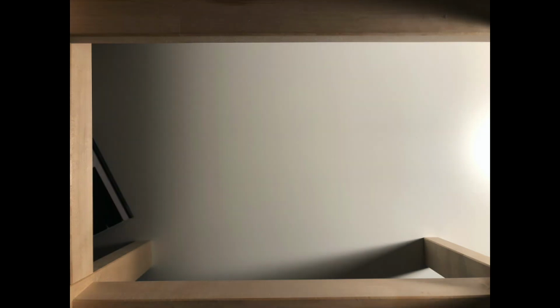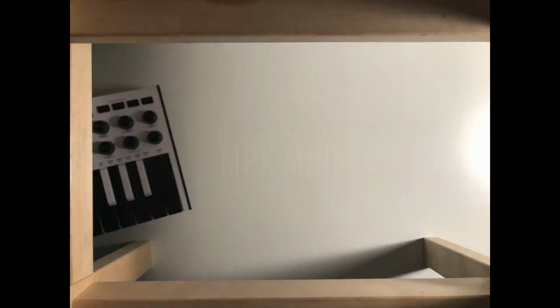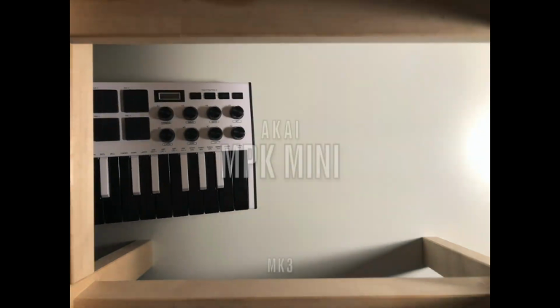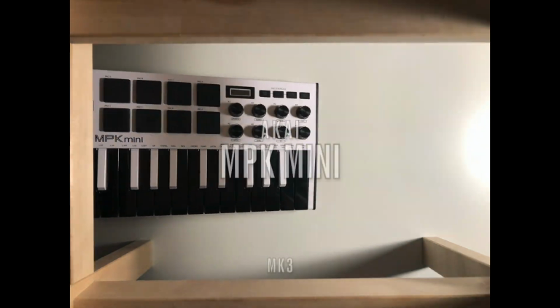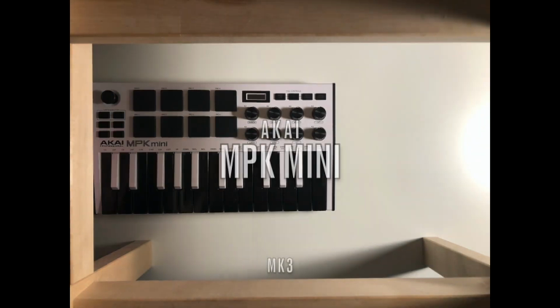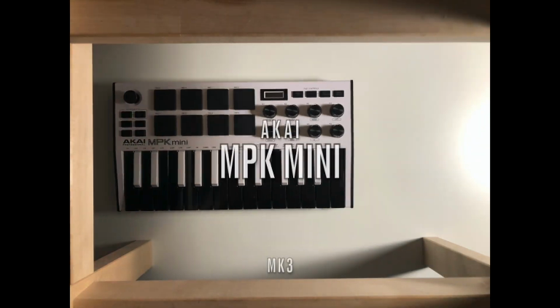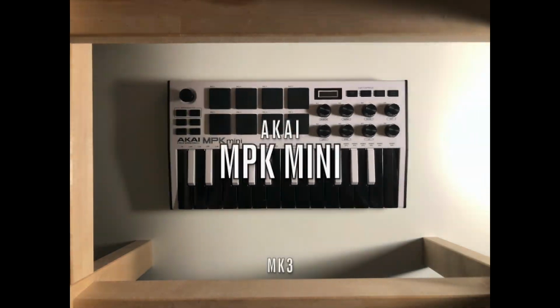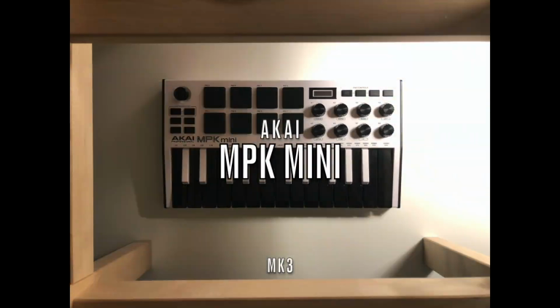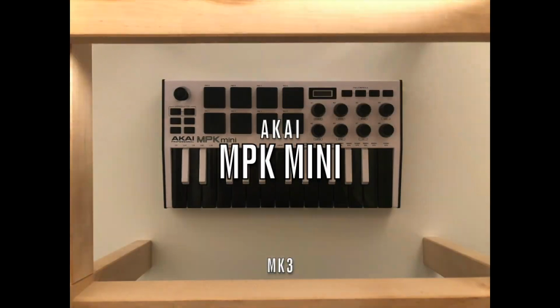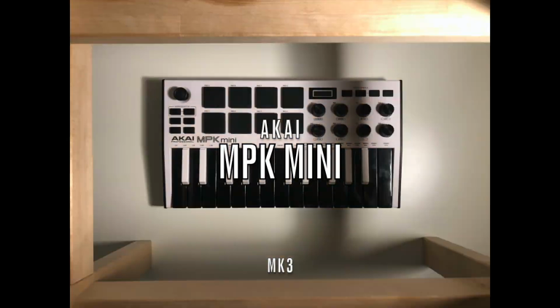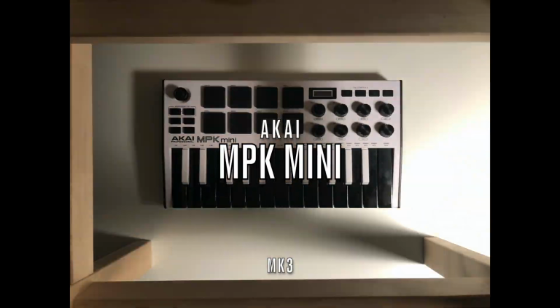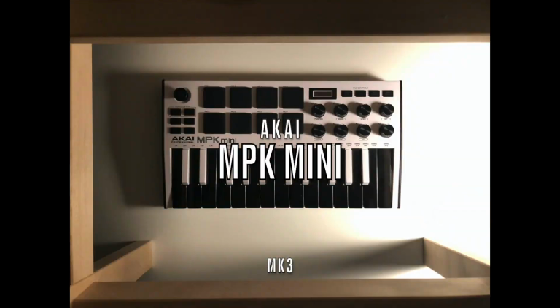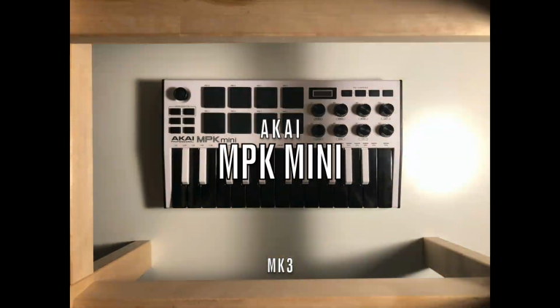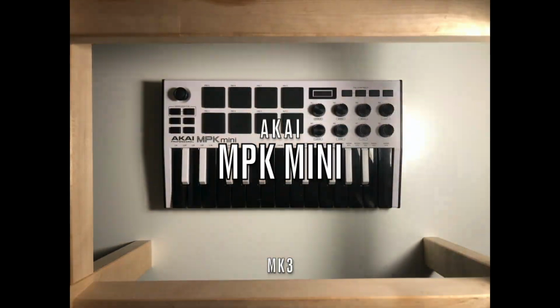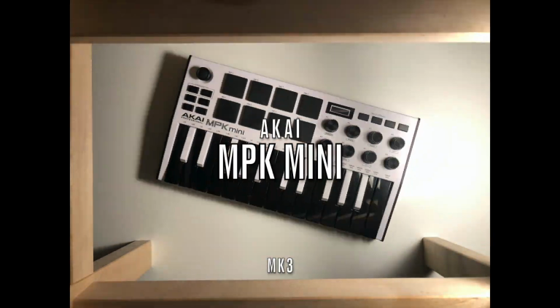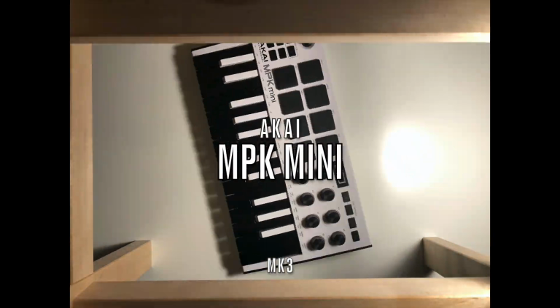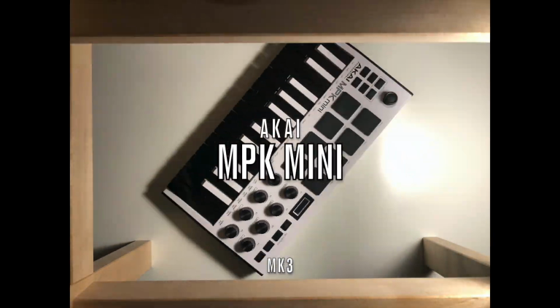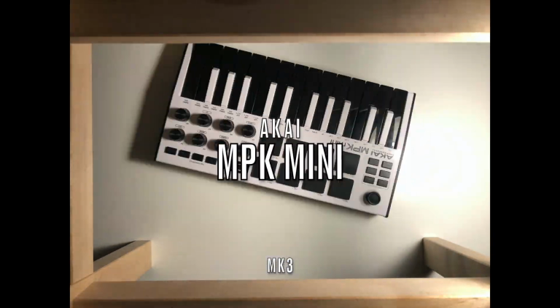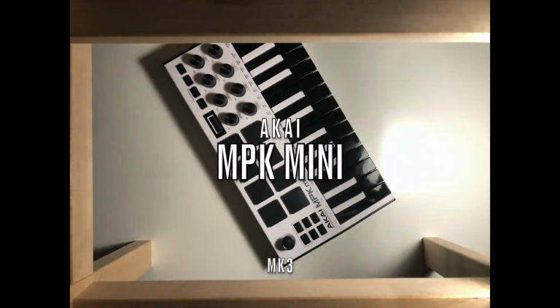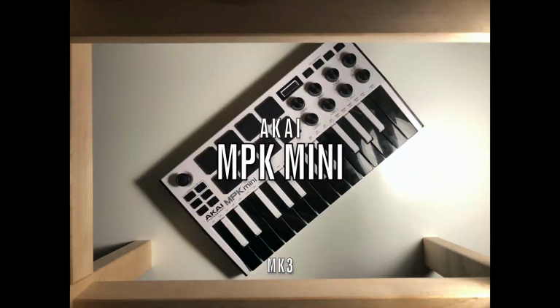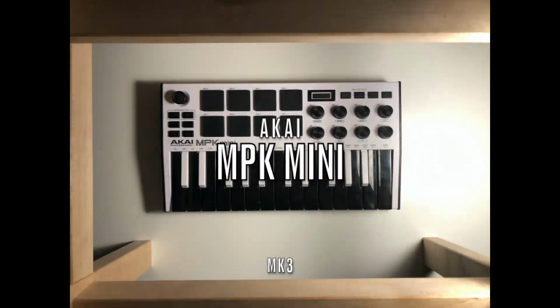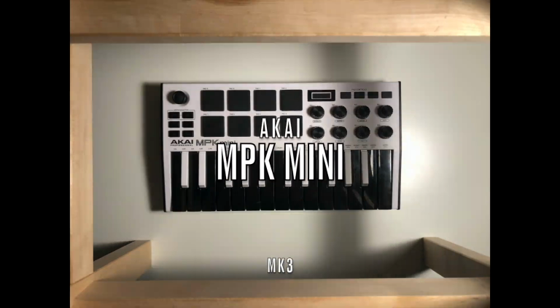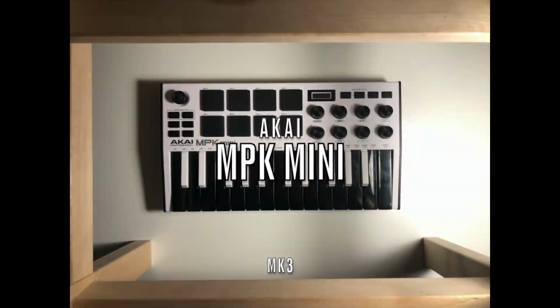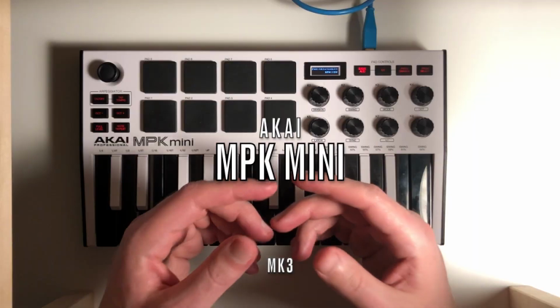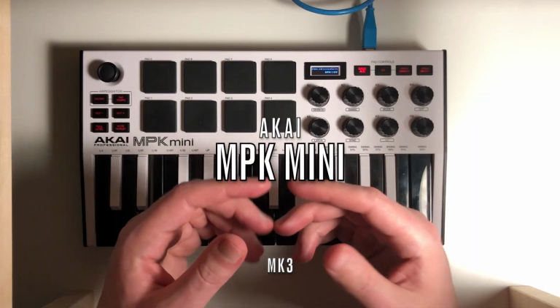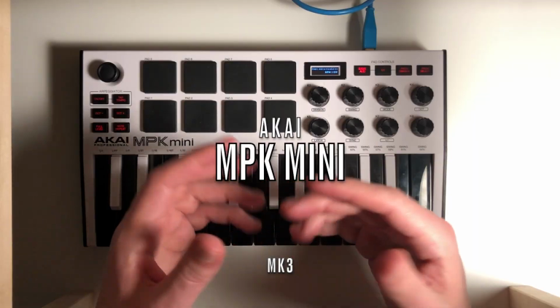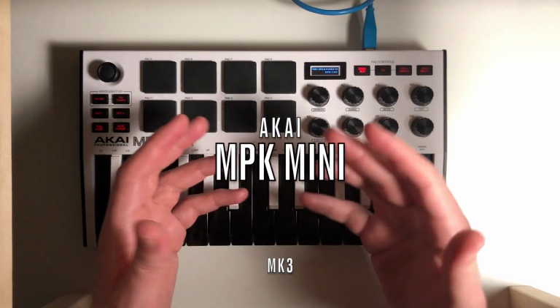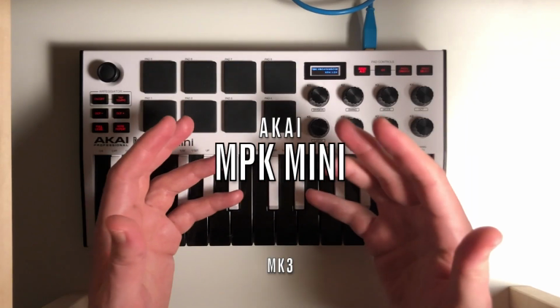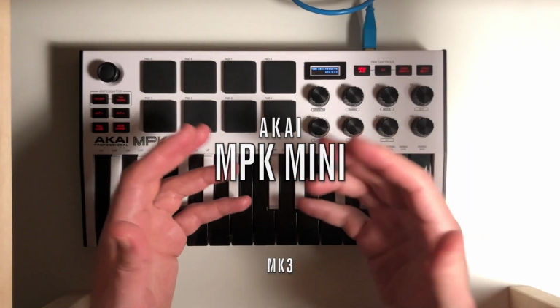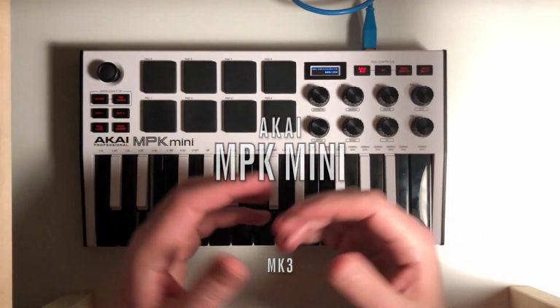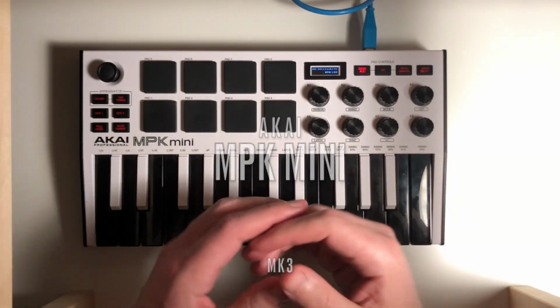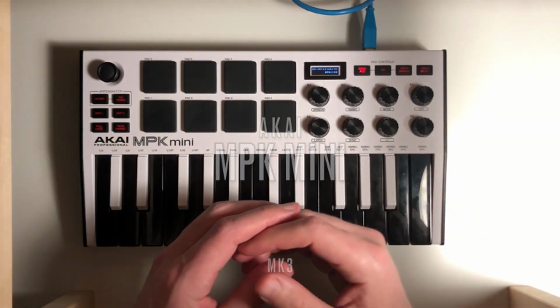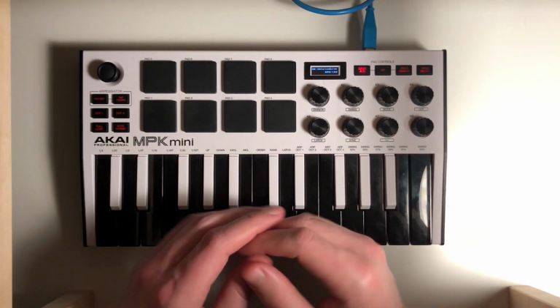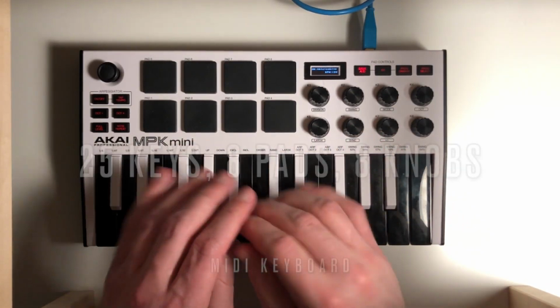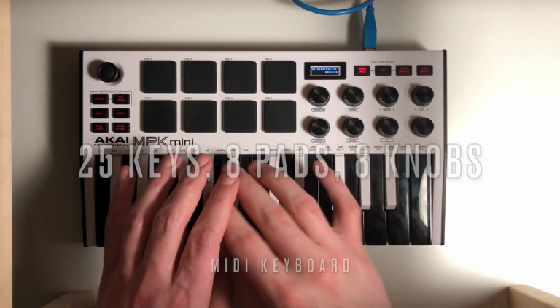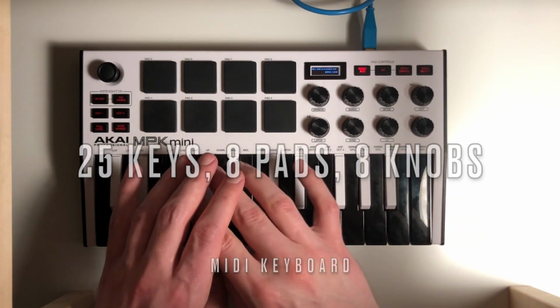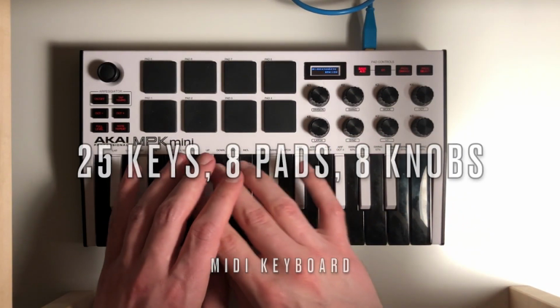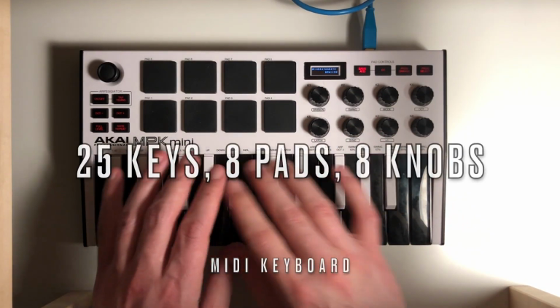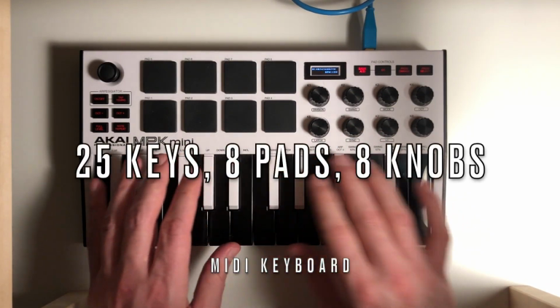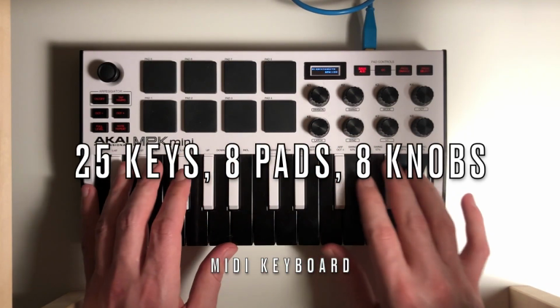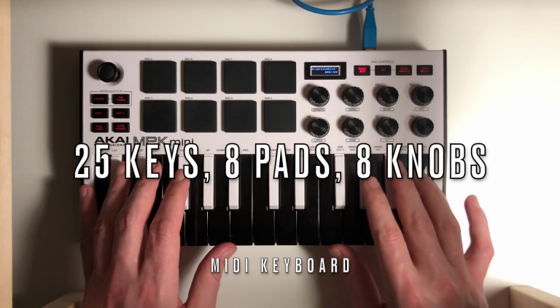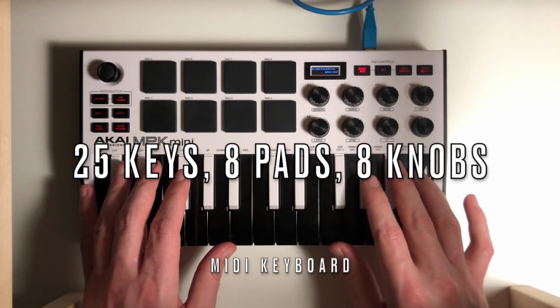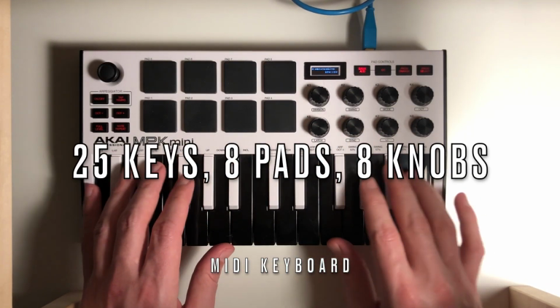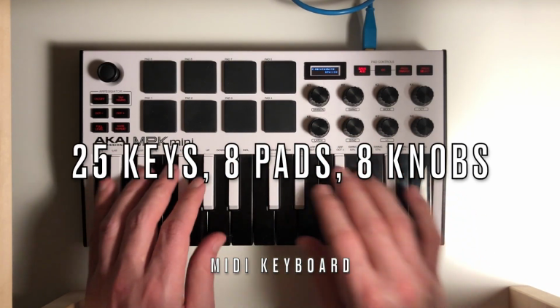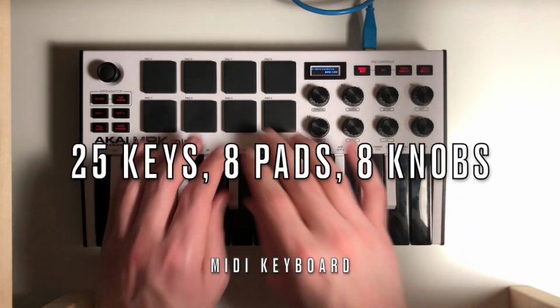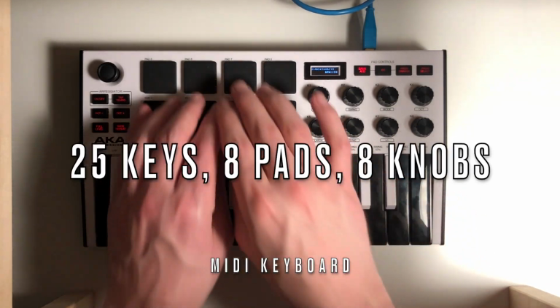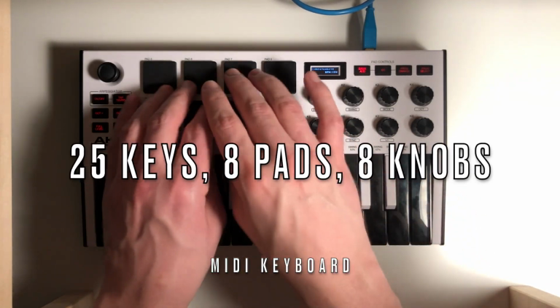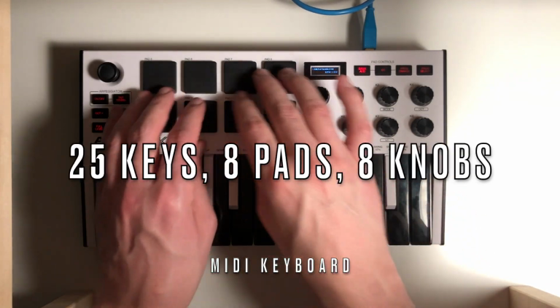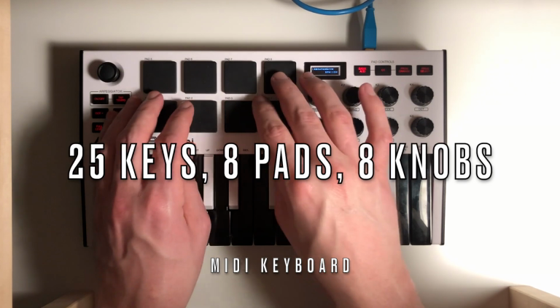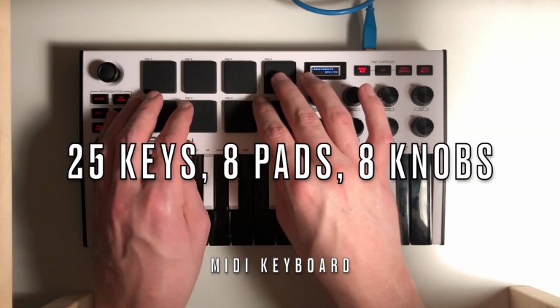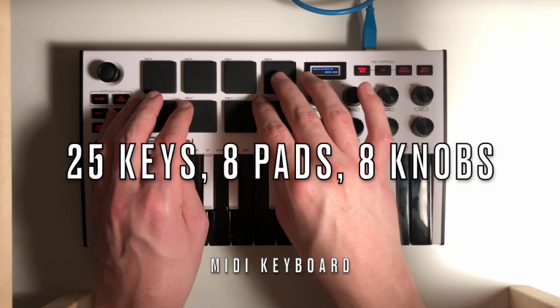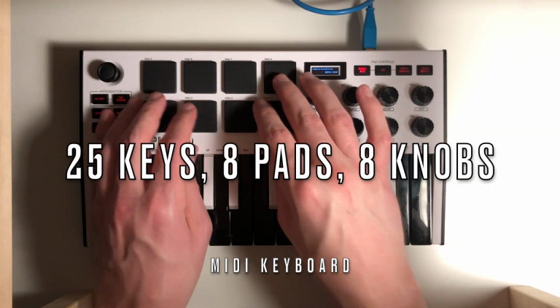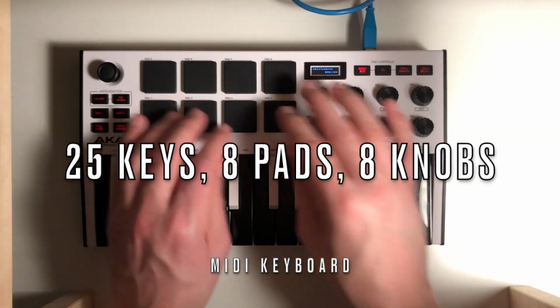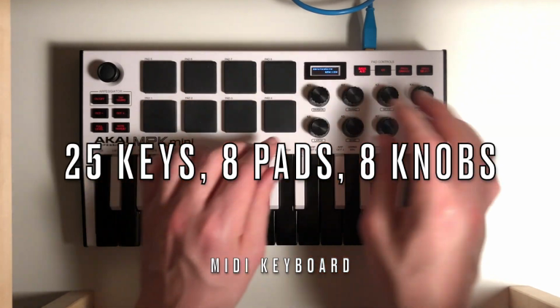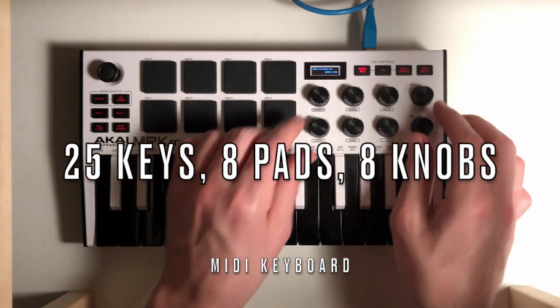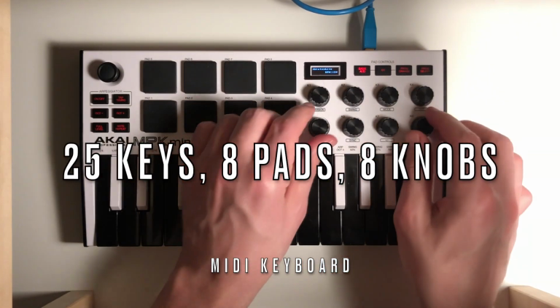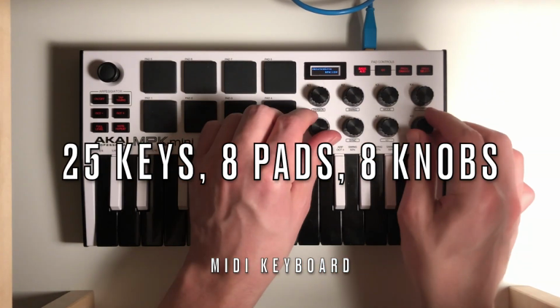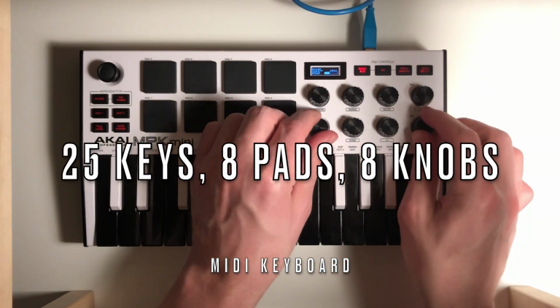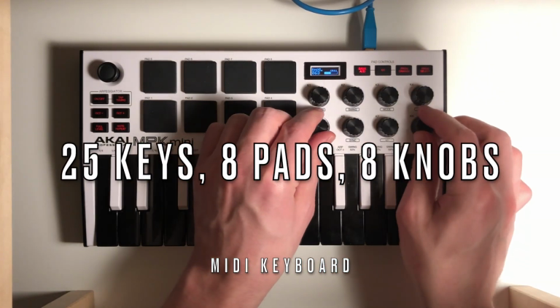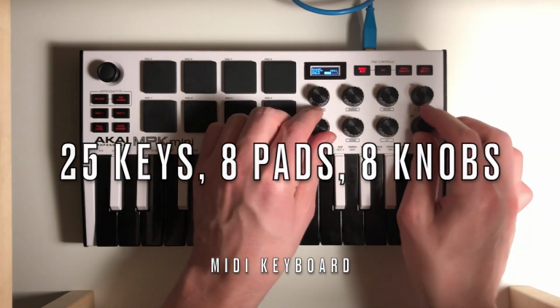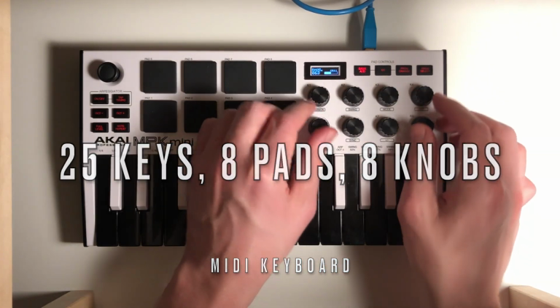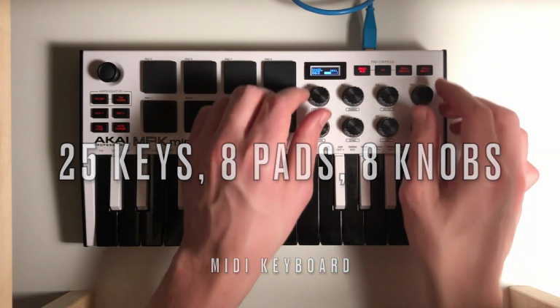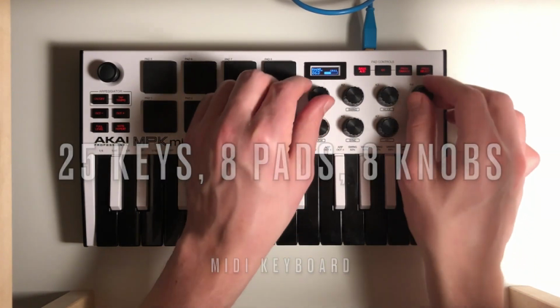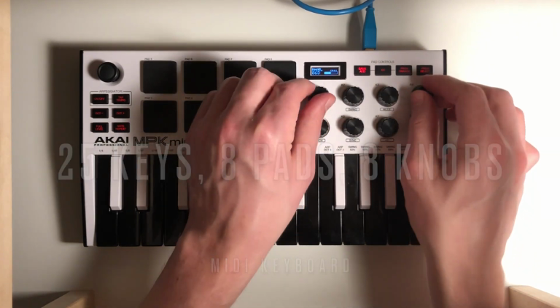Today we're going to be looking at the MPK Mini Mach 3 by Akai. It's got 25 keys, 8 full-size pads, and 8 knobs.